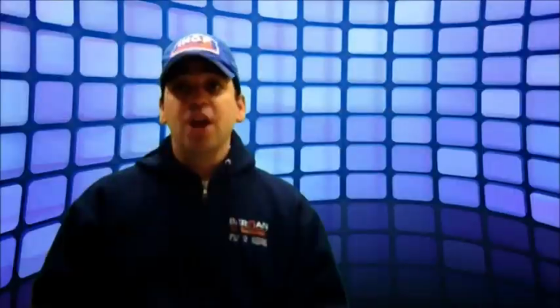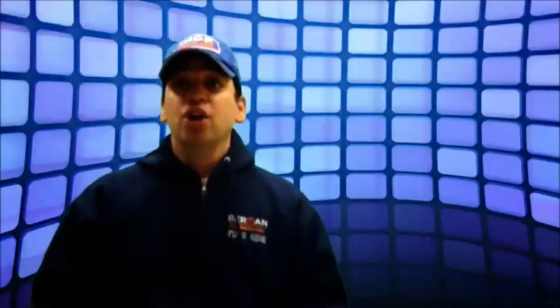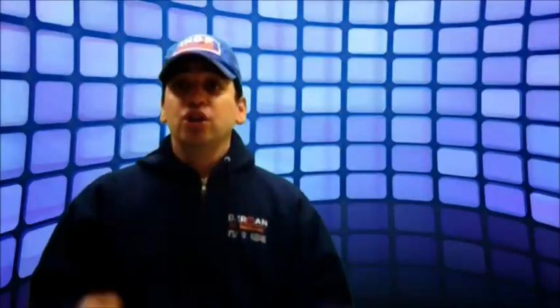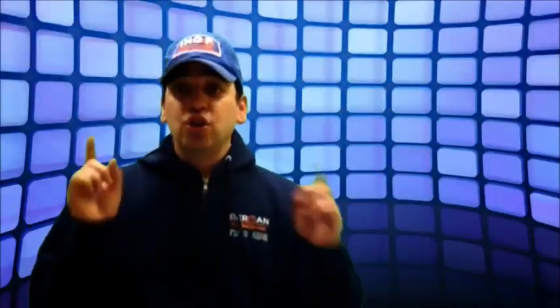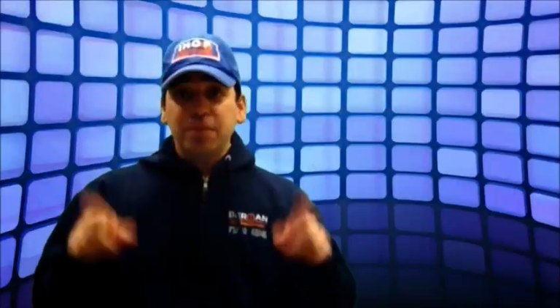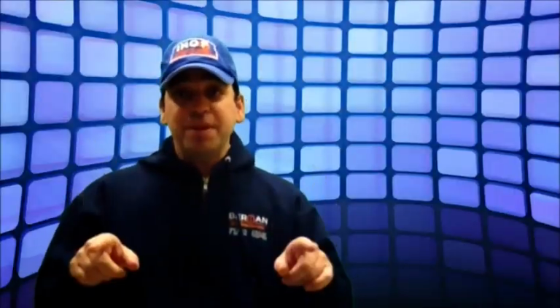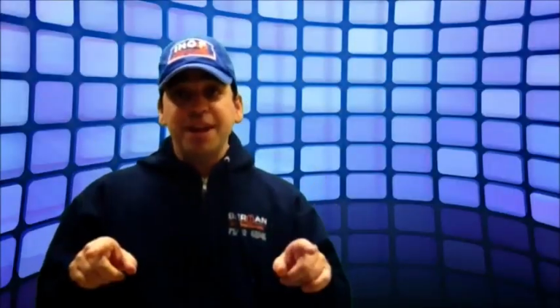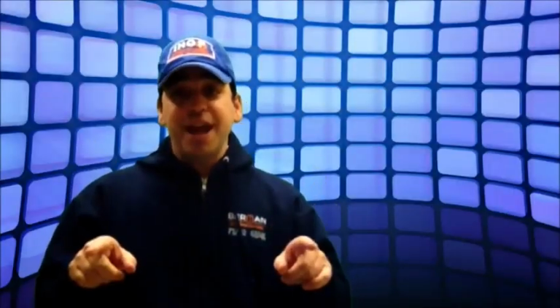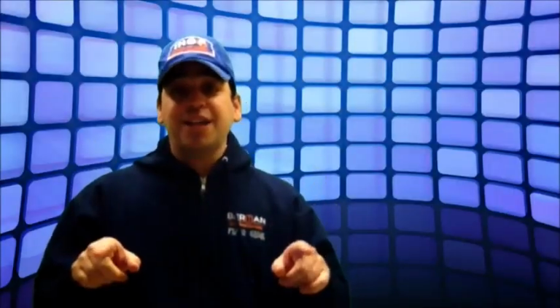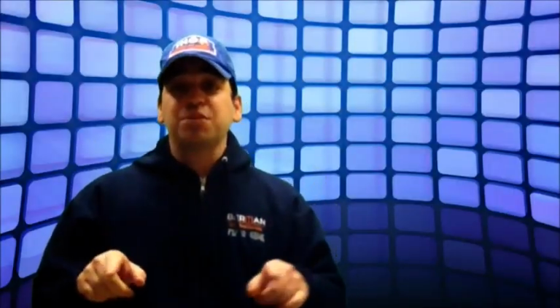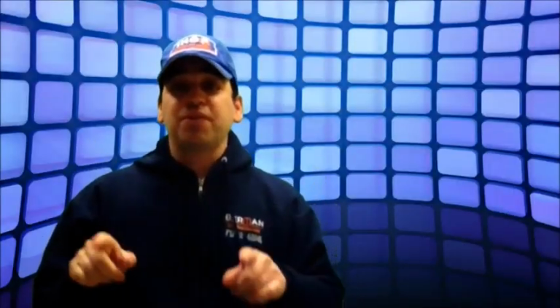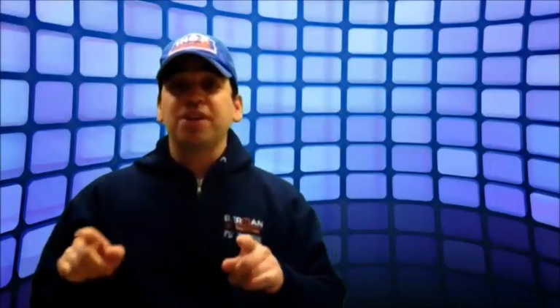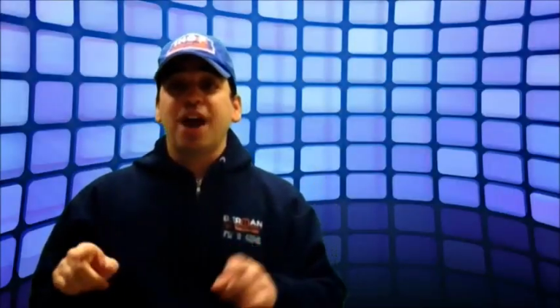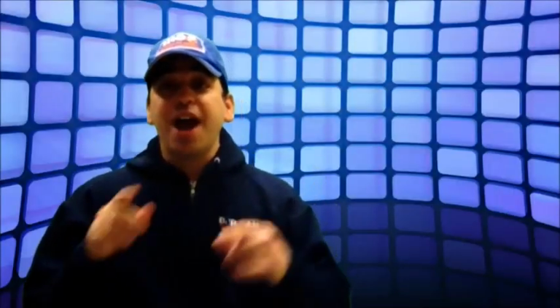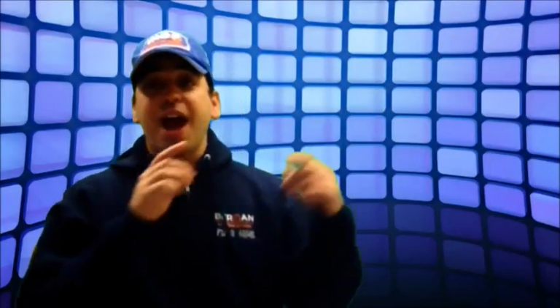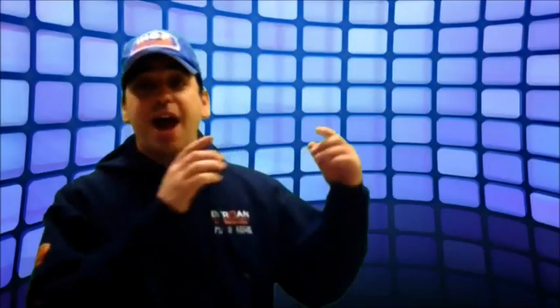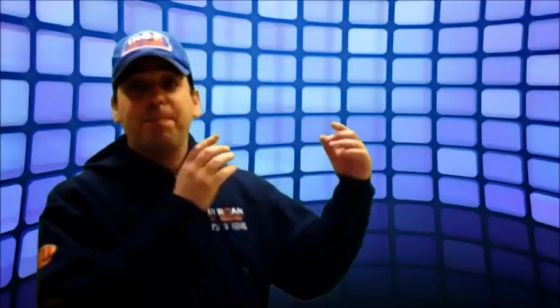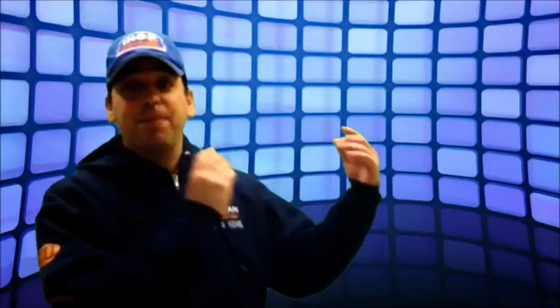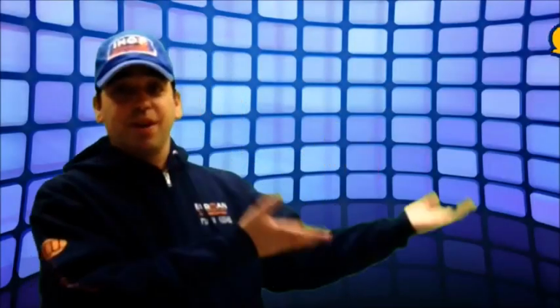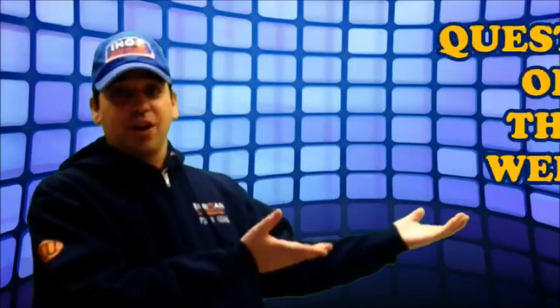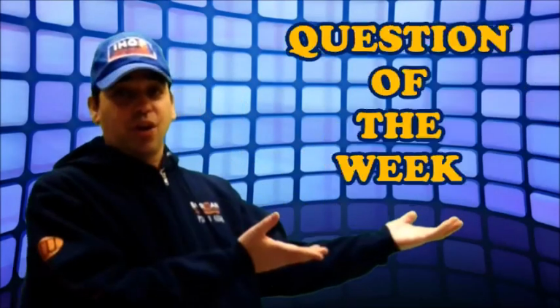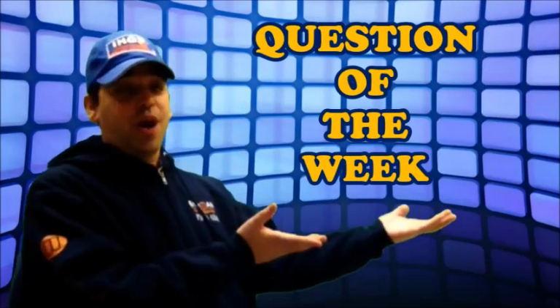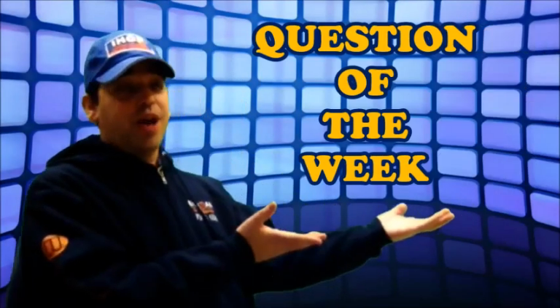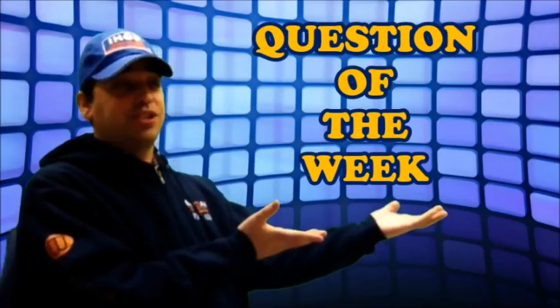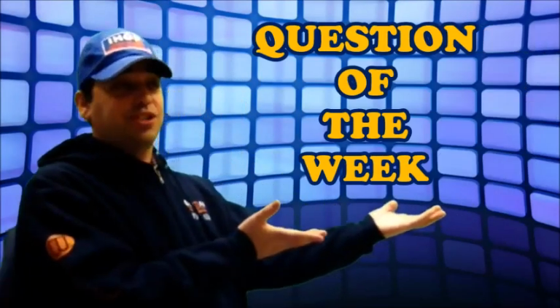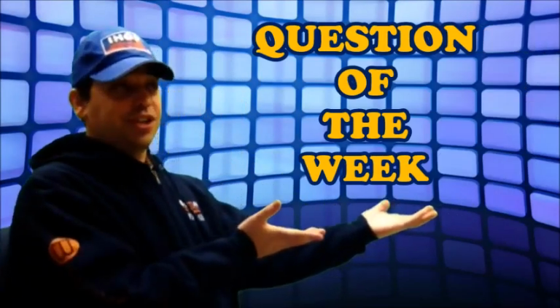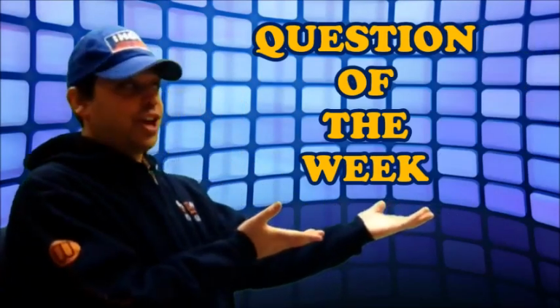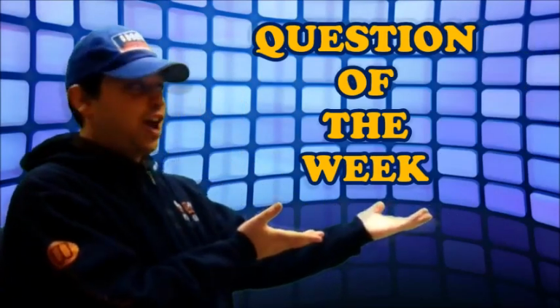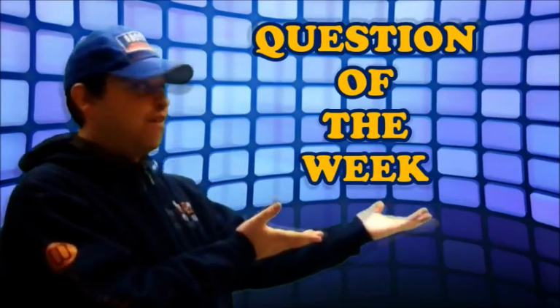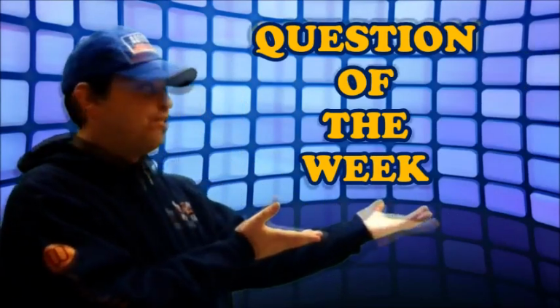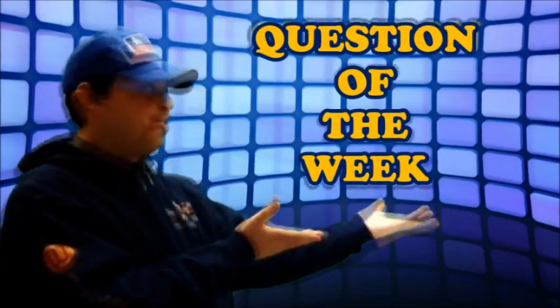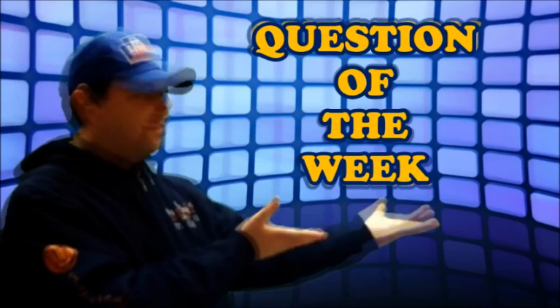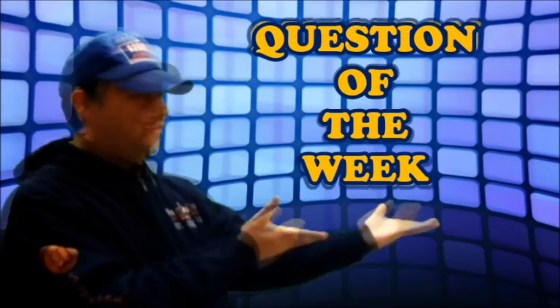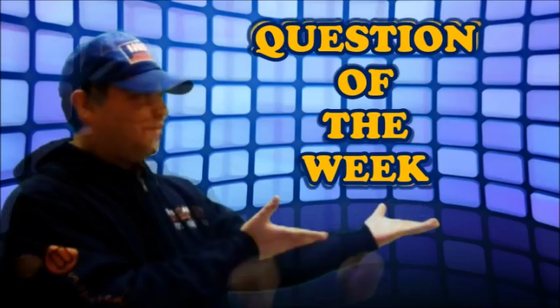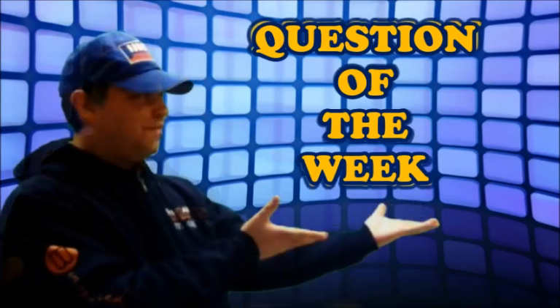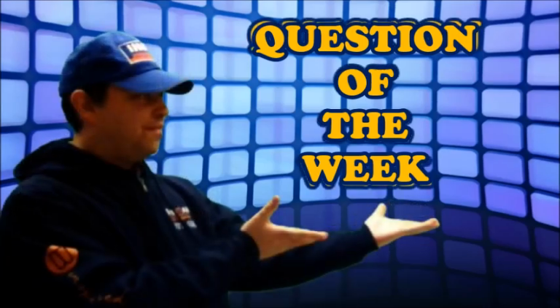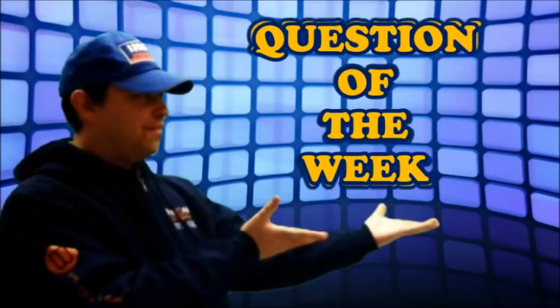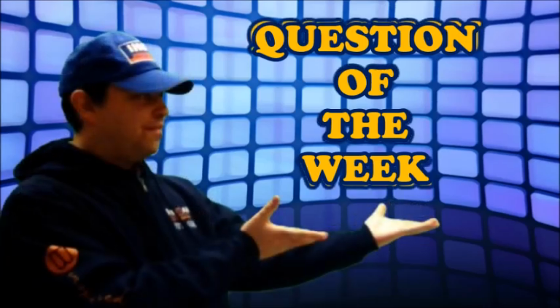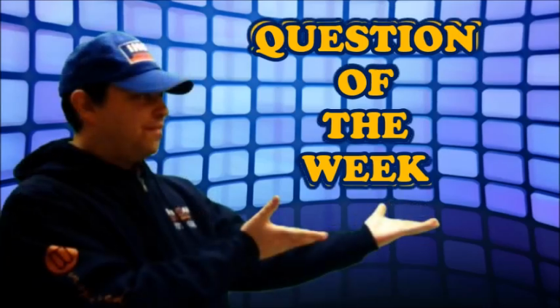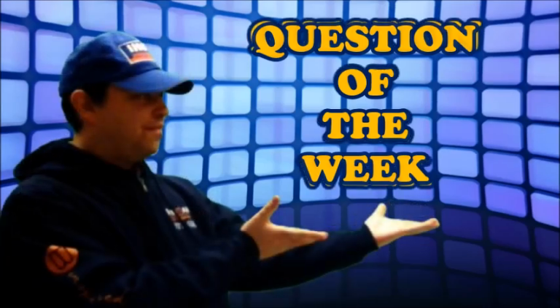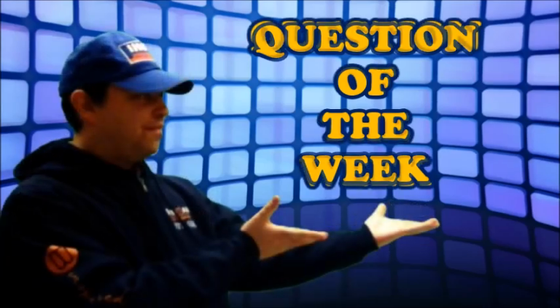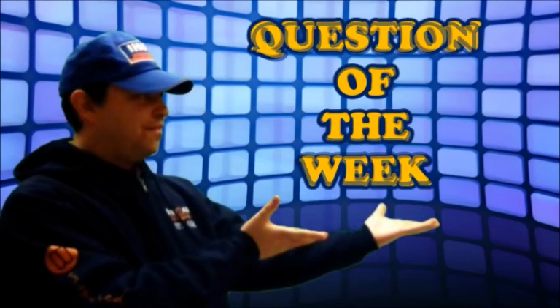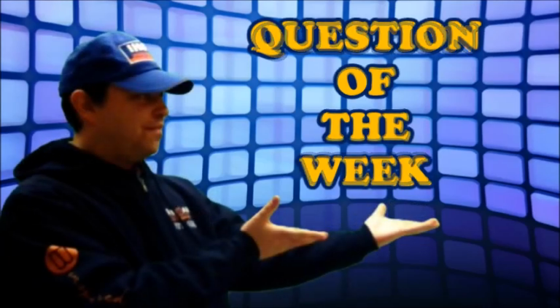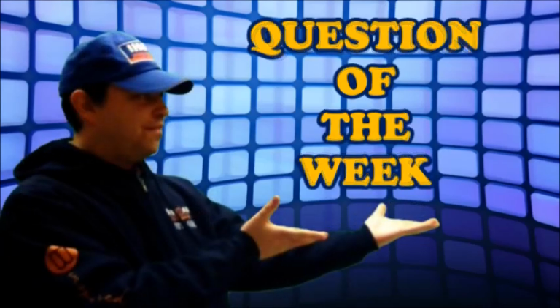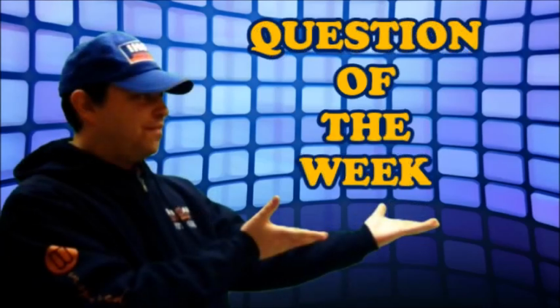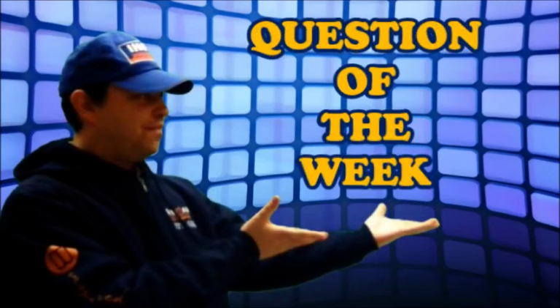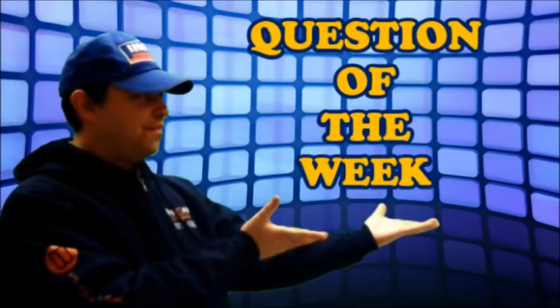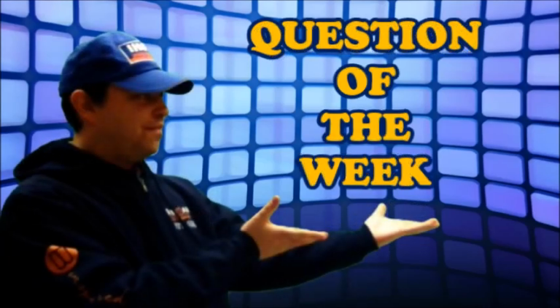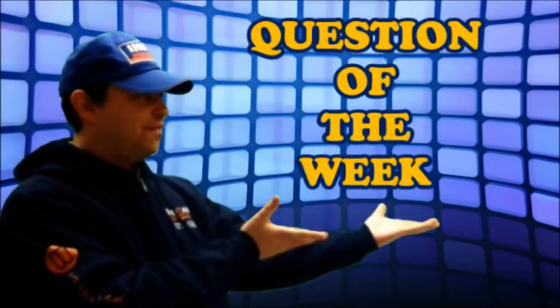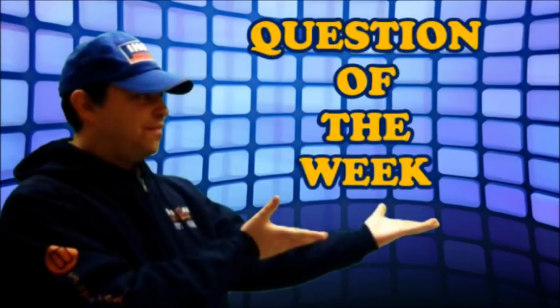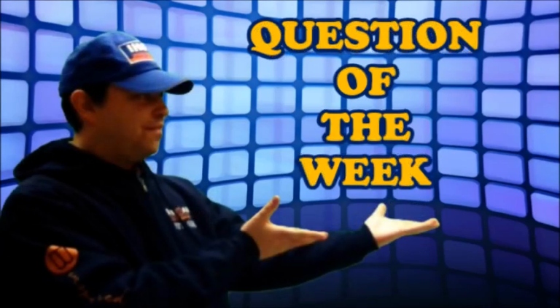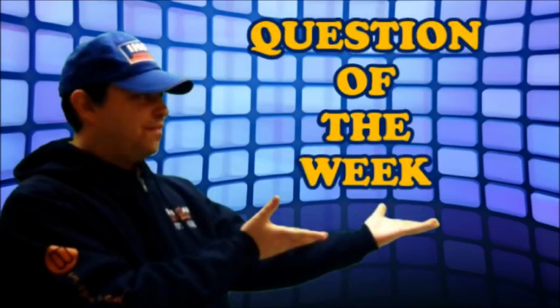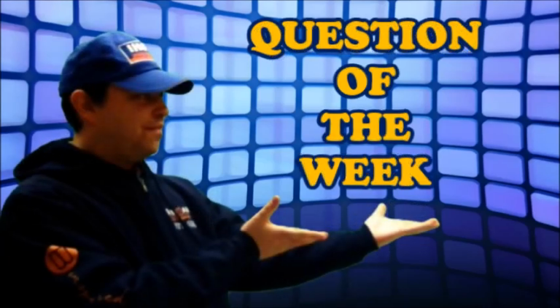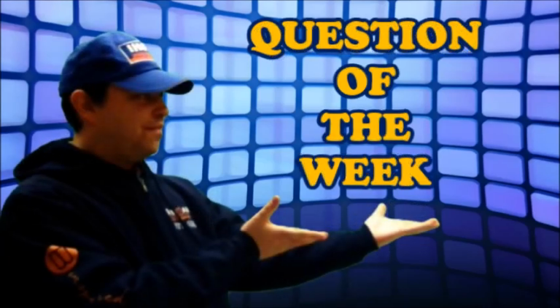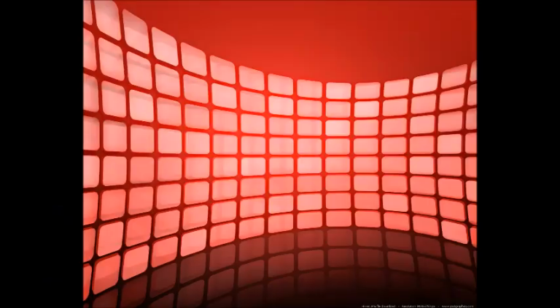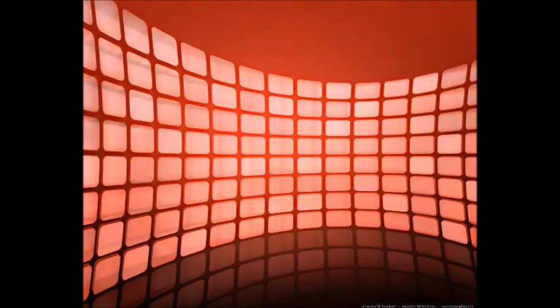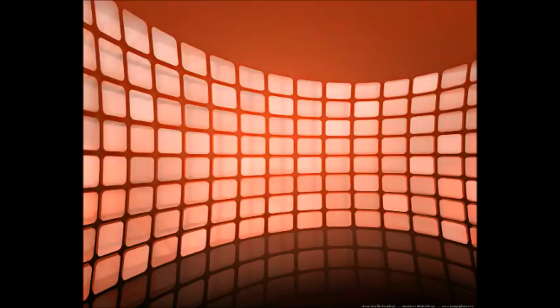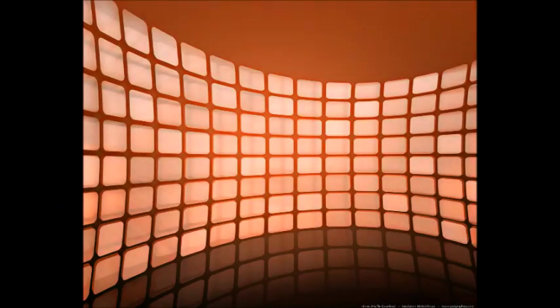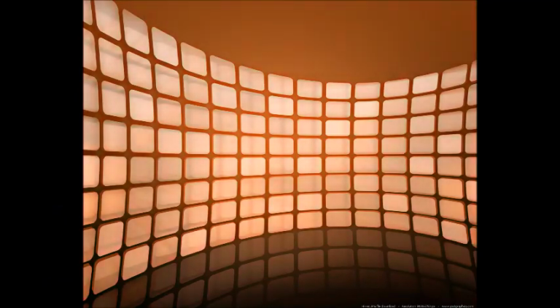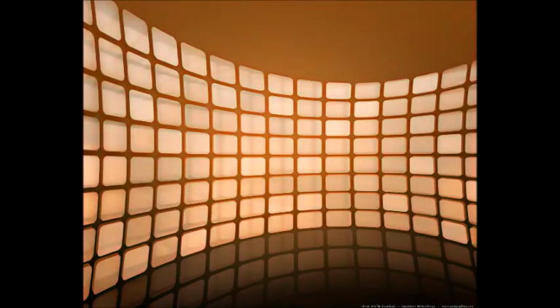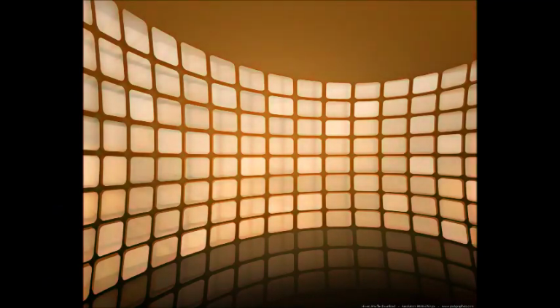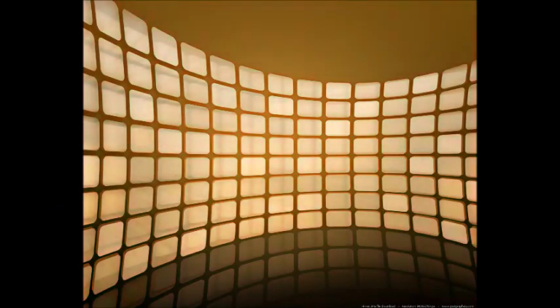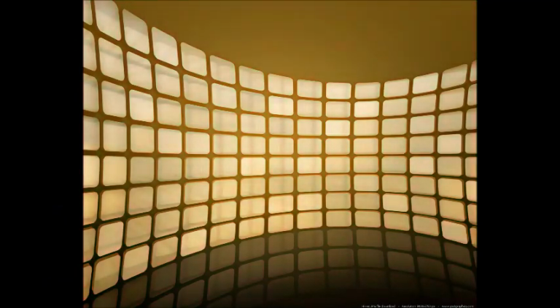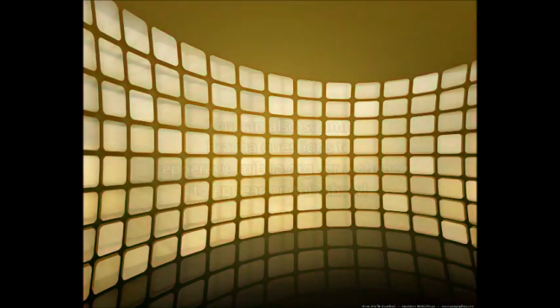Join me next week for the IHOP Question of the Week.